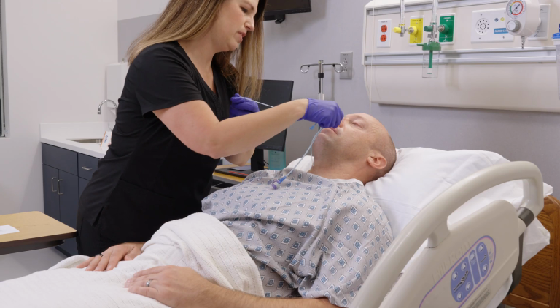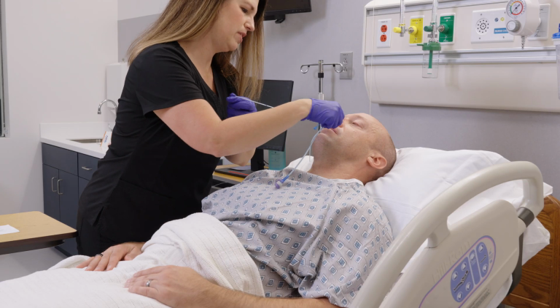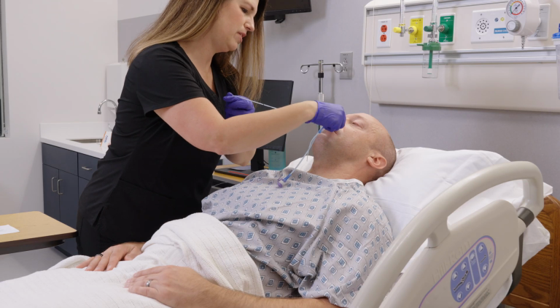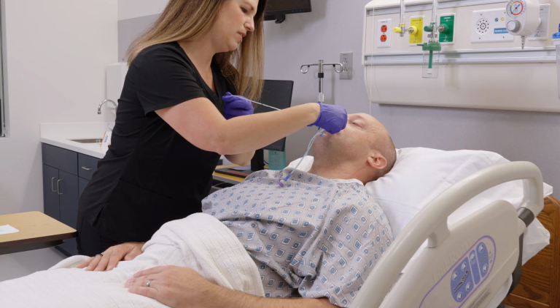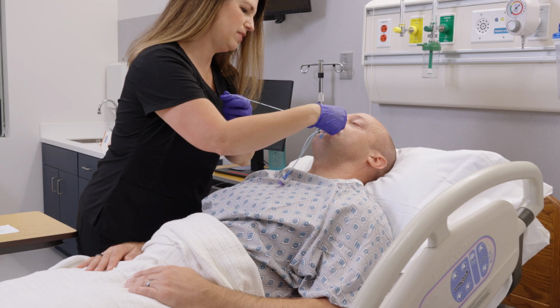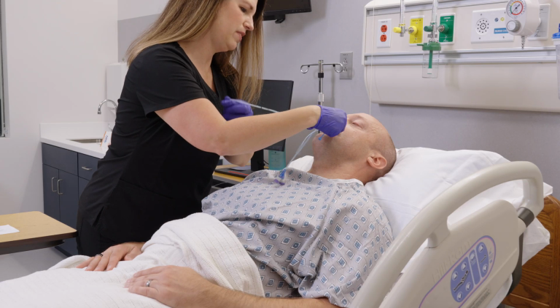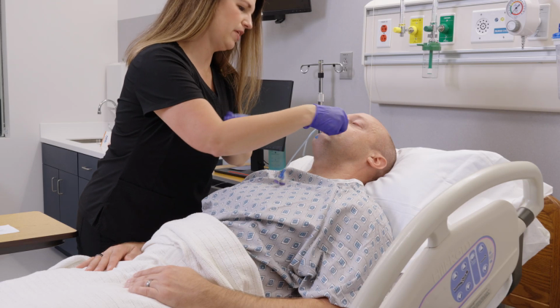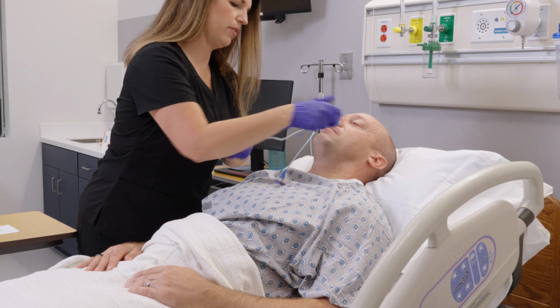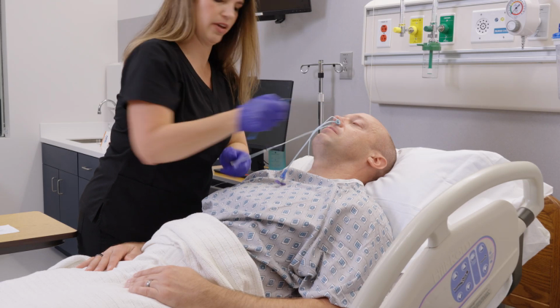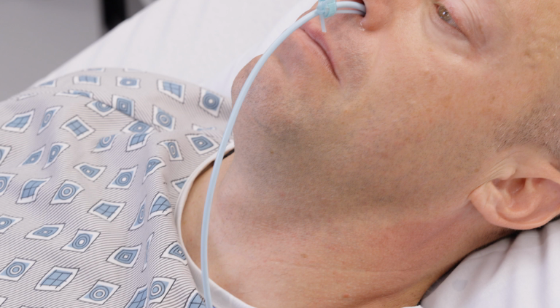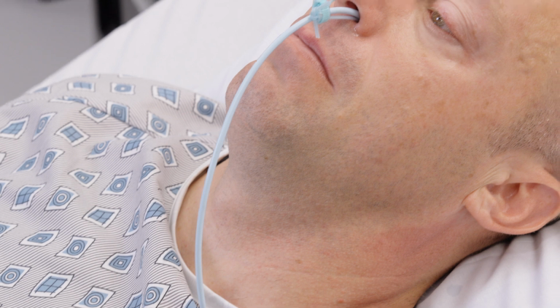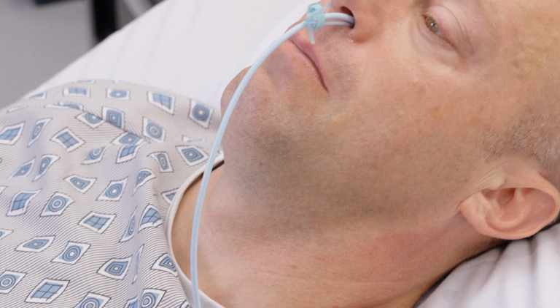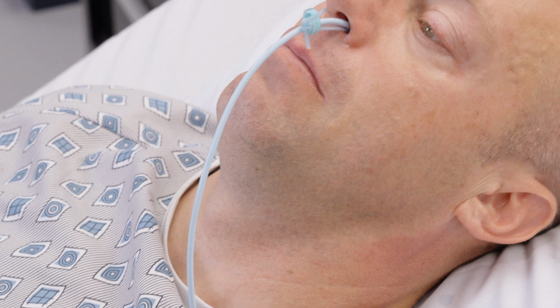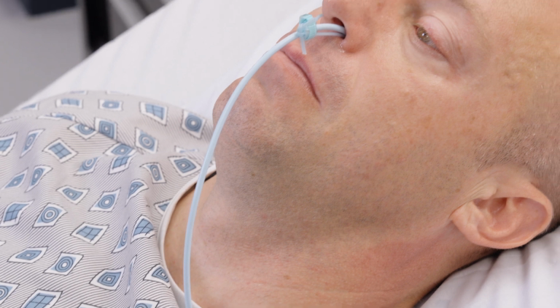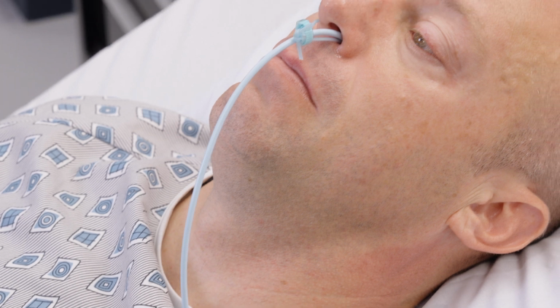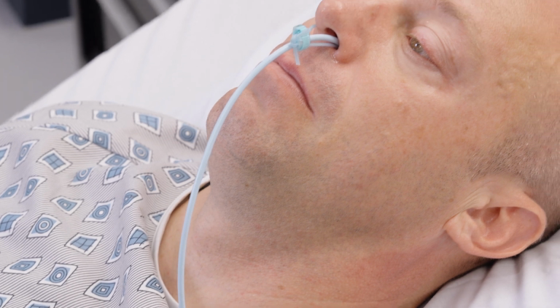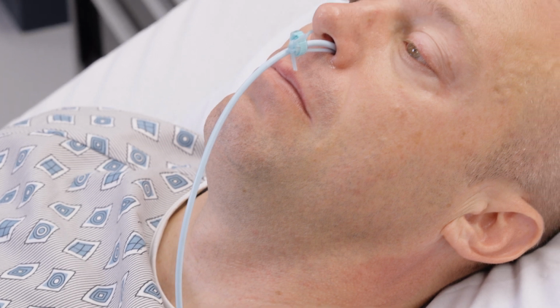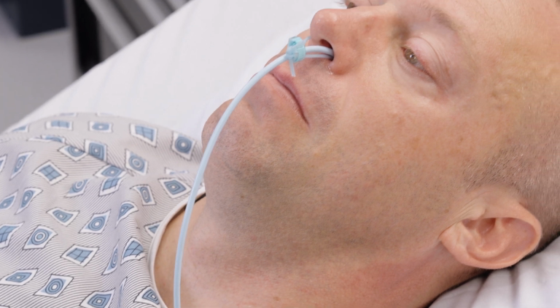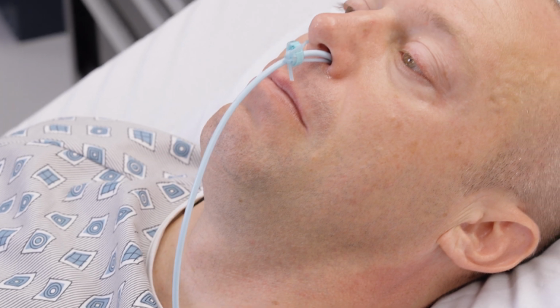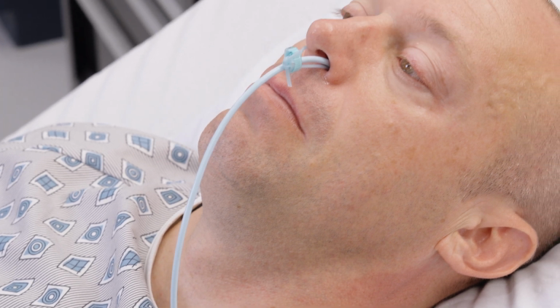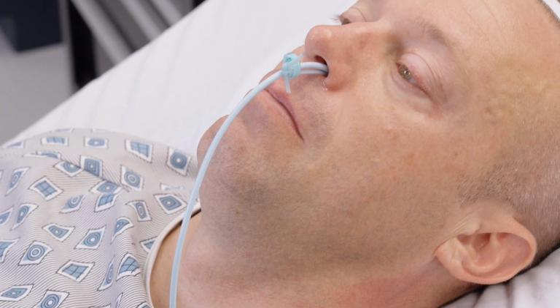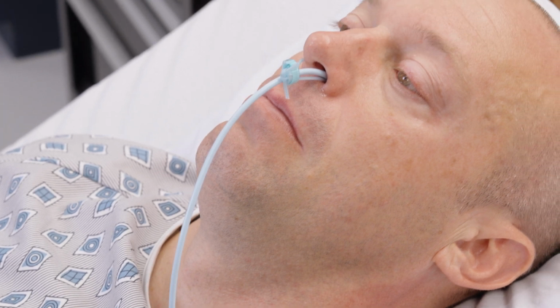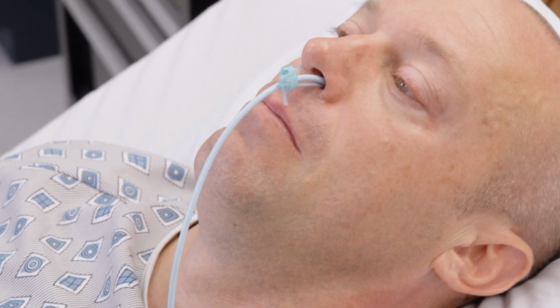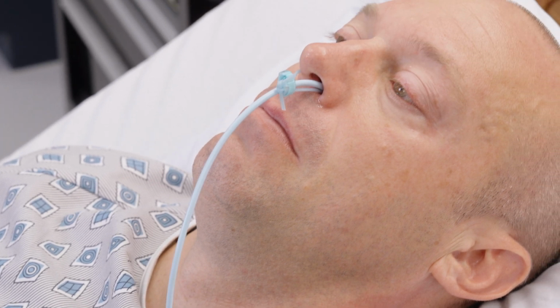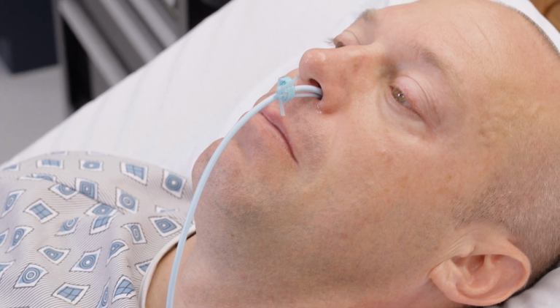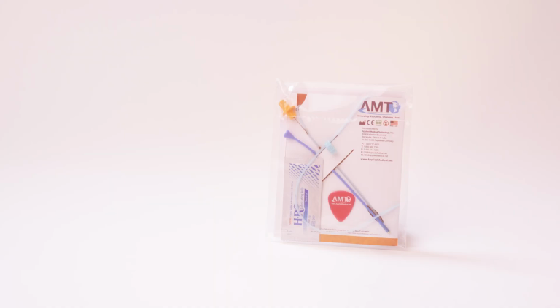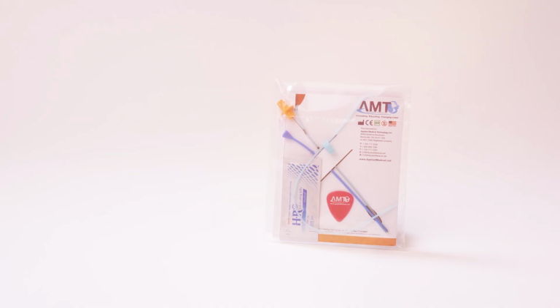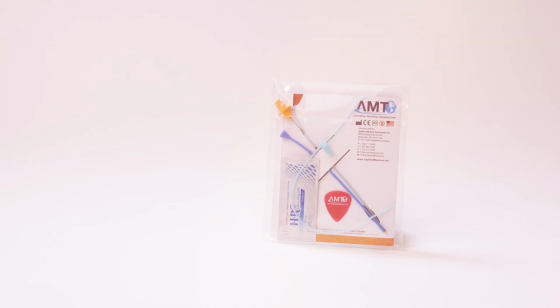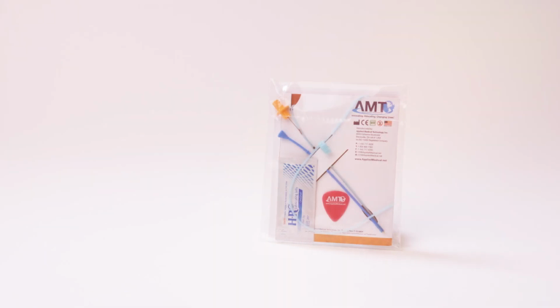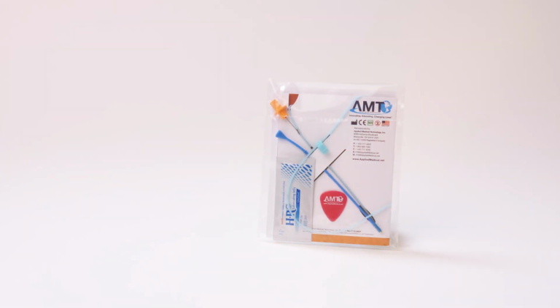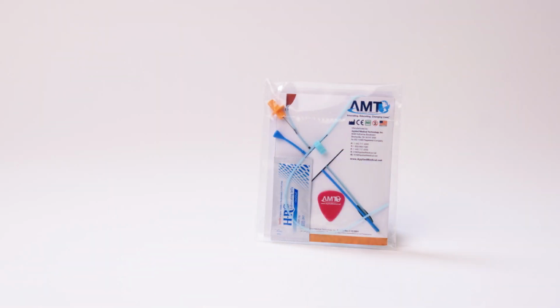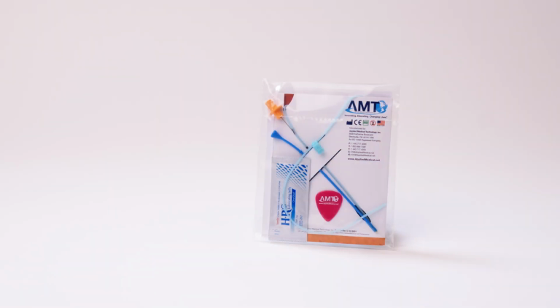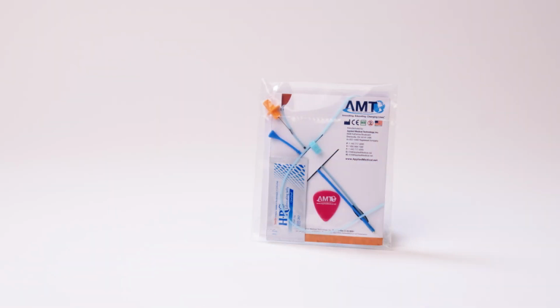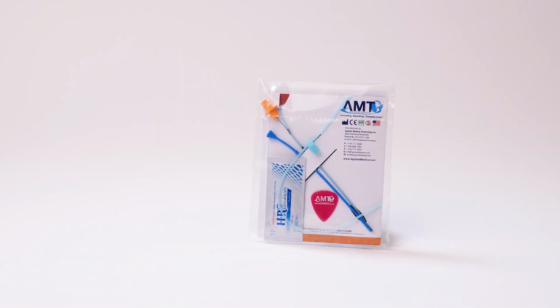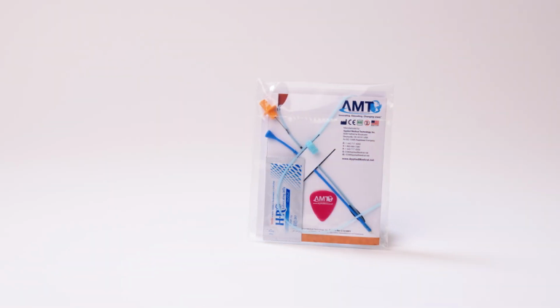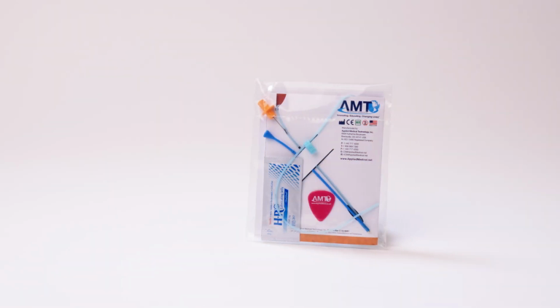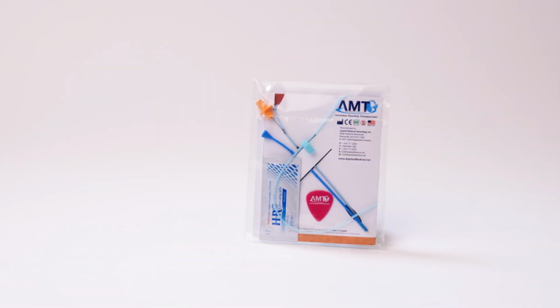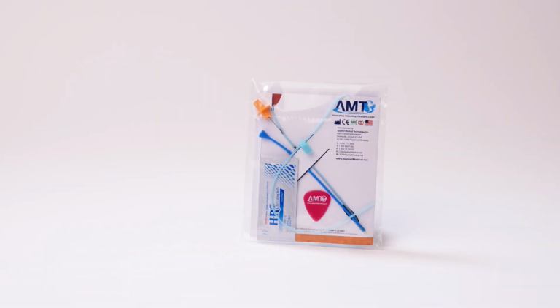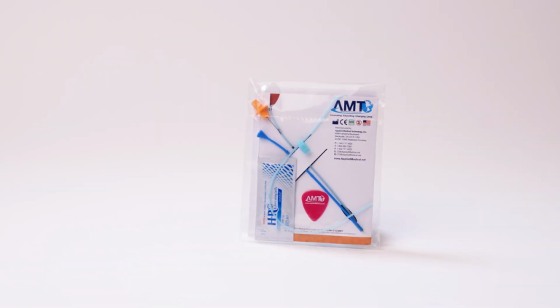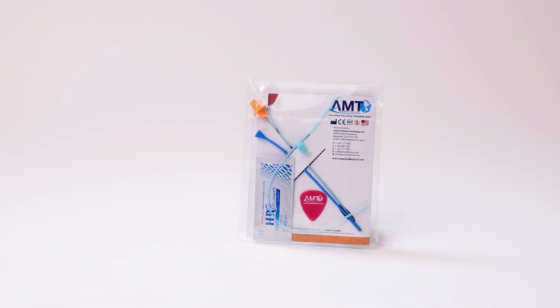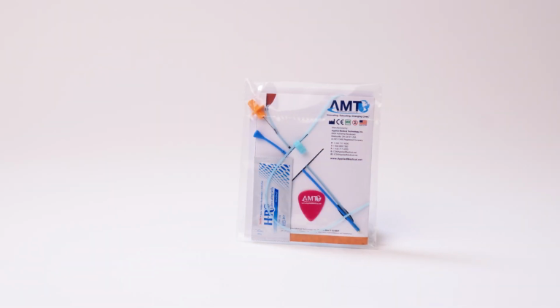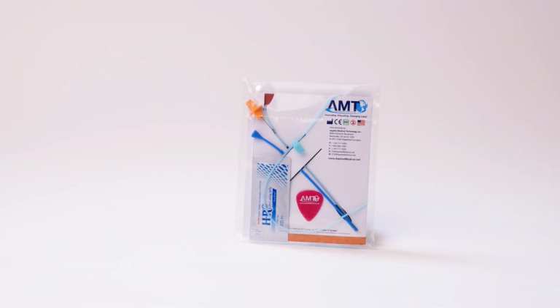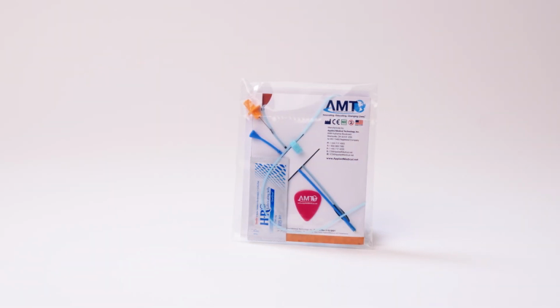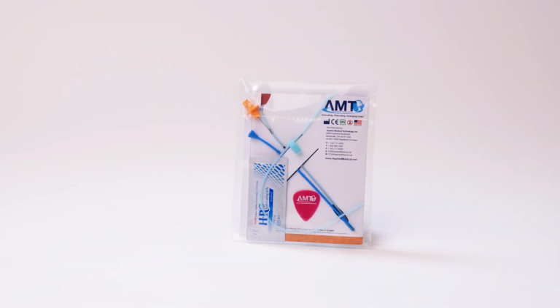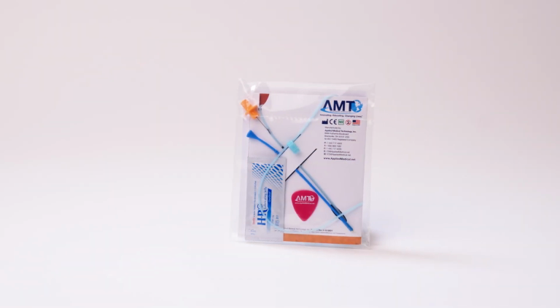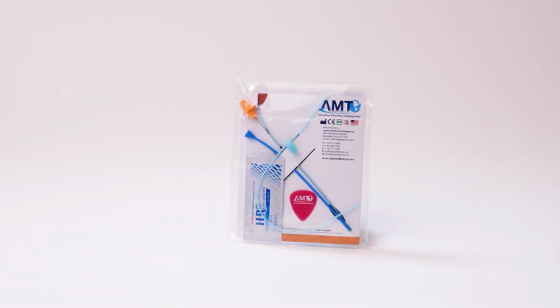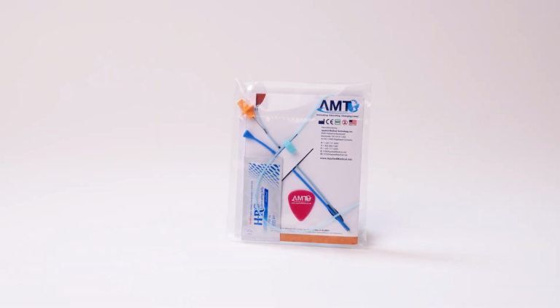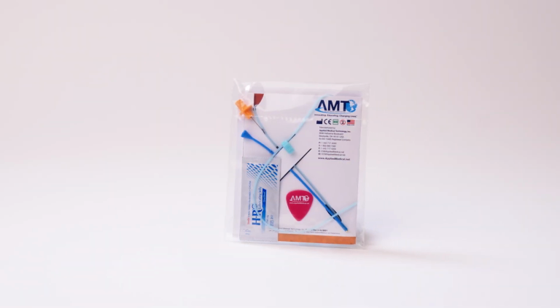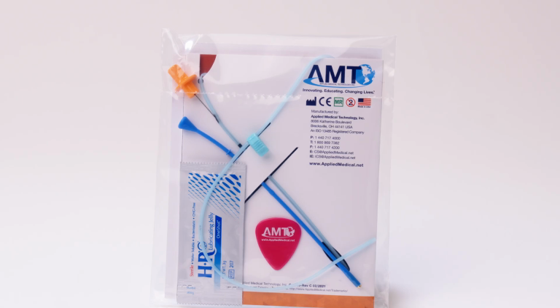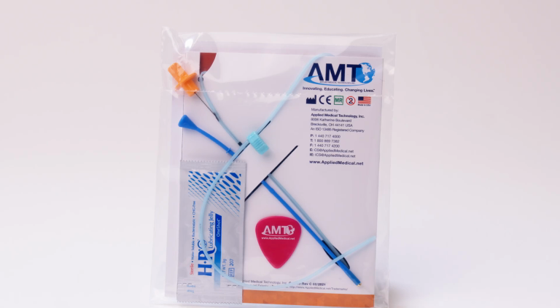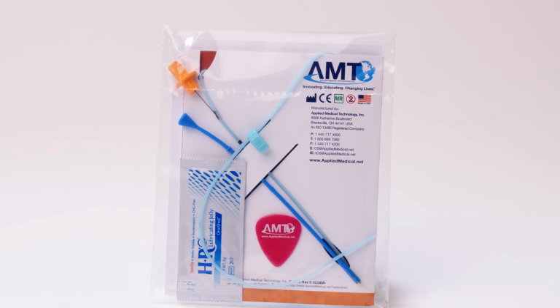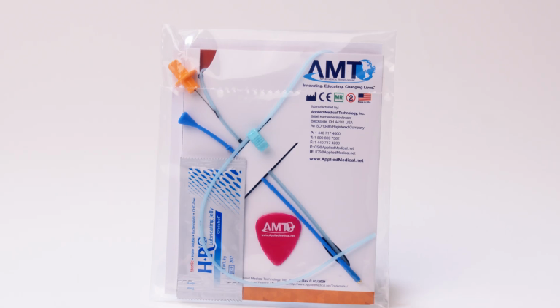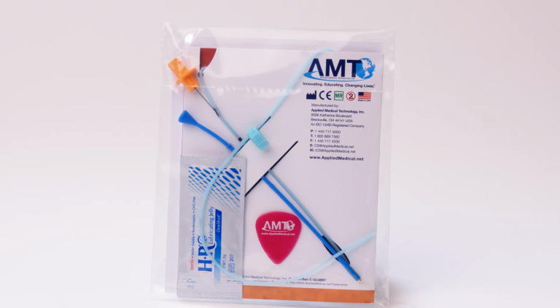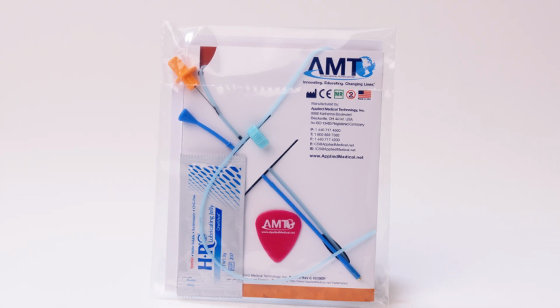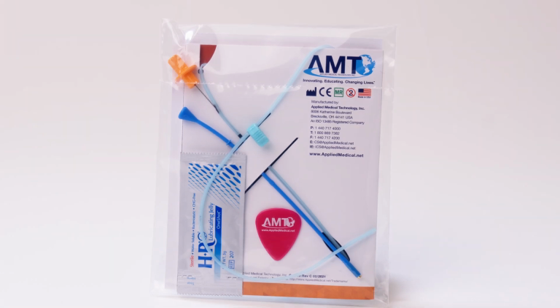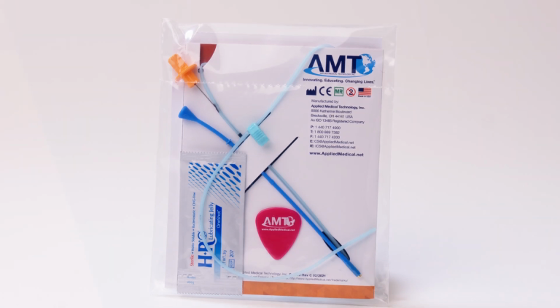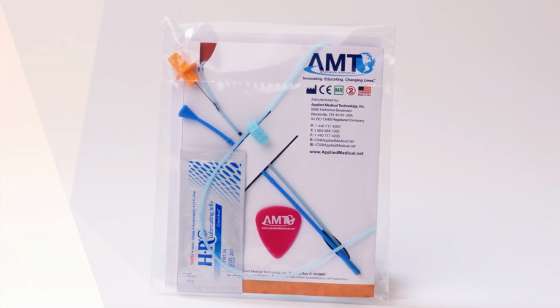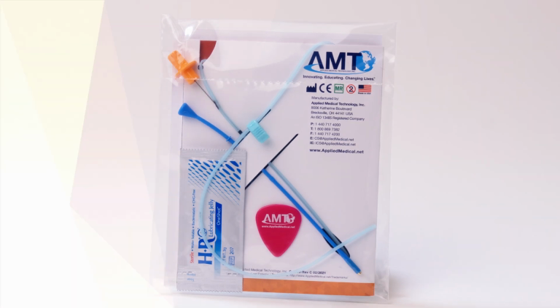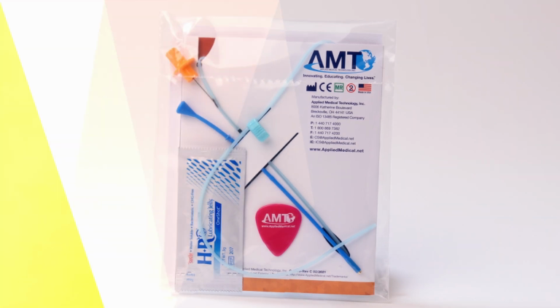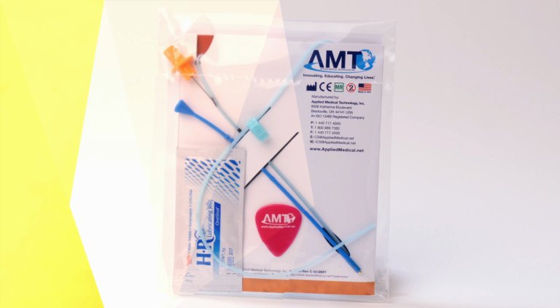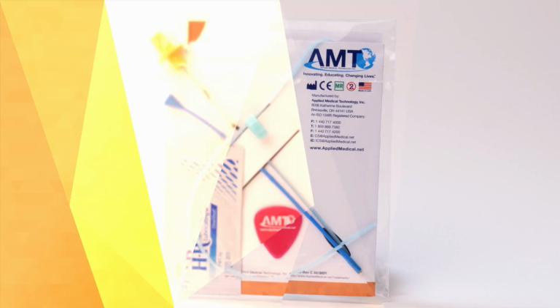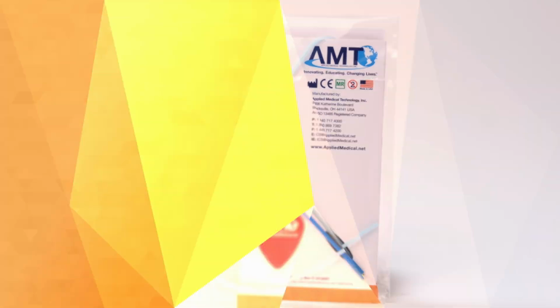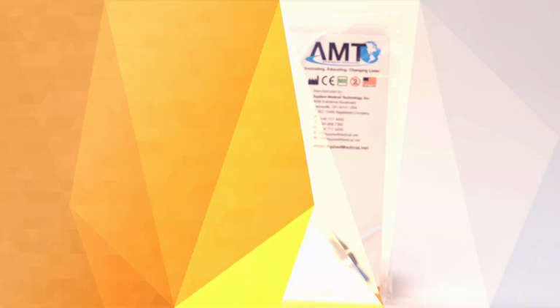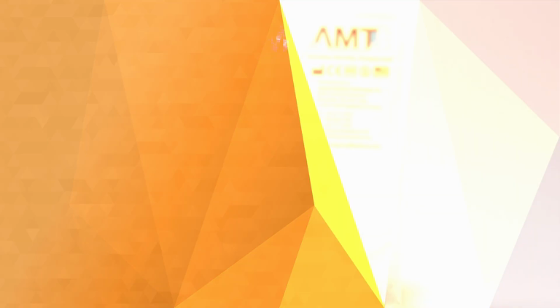Even pulling through the nose, they're fine with it. Learn more about the AMT Bridal Pro — visit AppliedMedical.net.